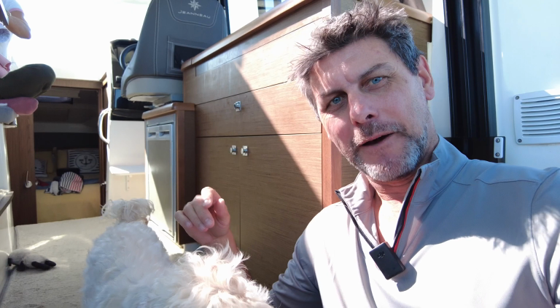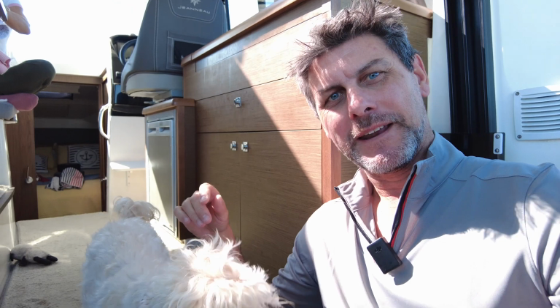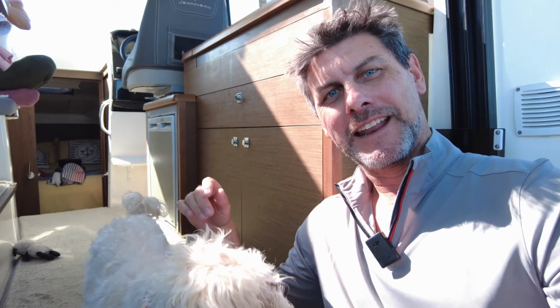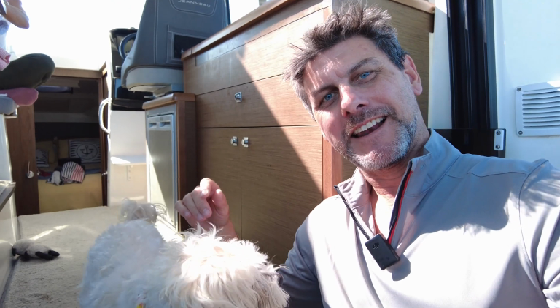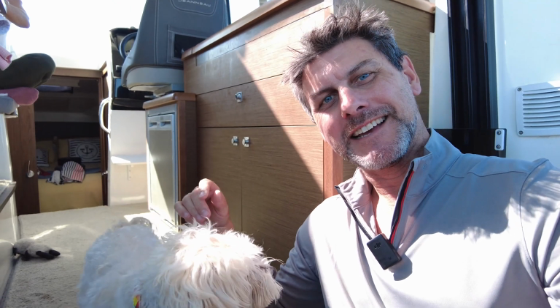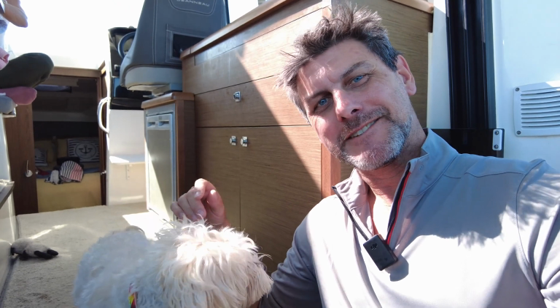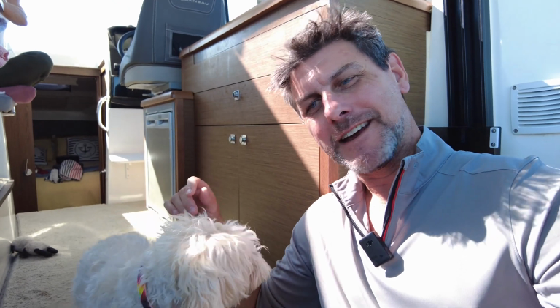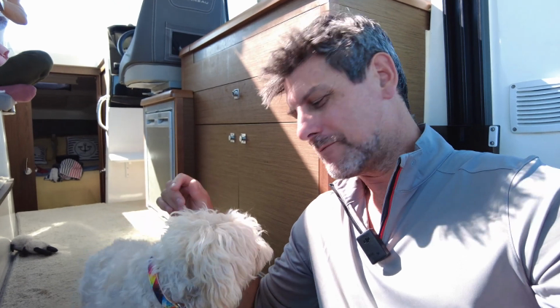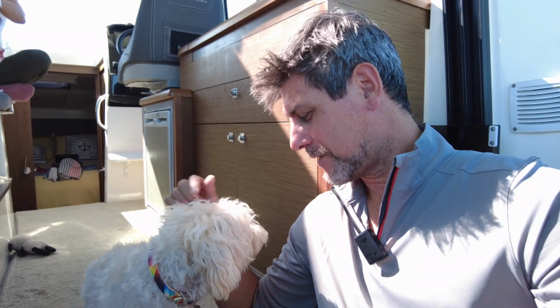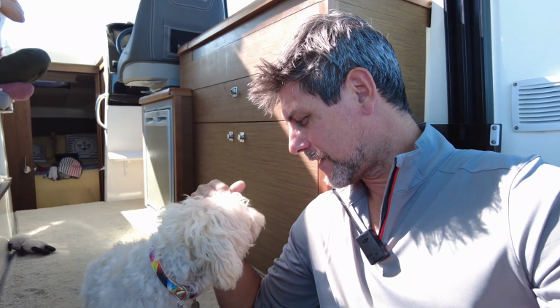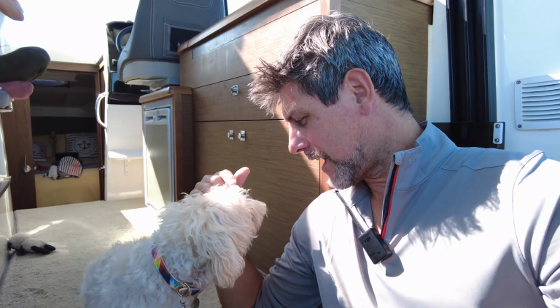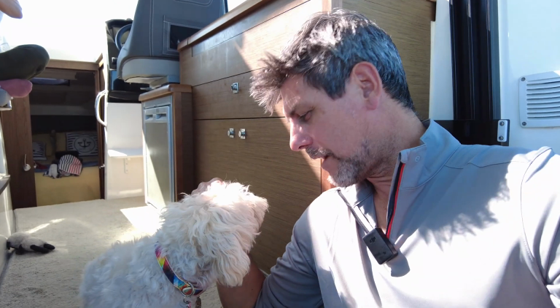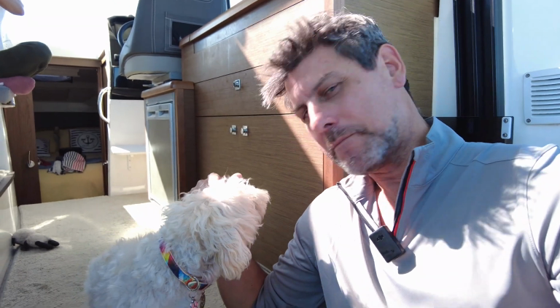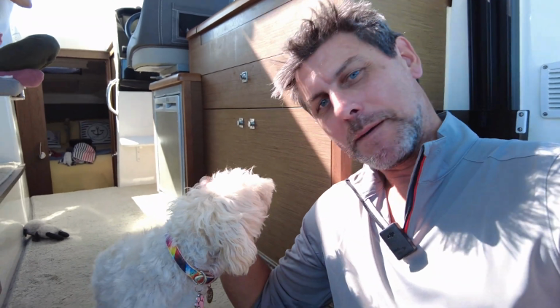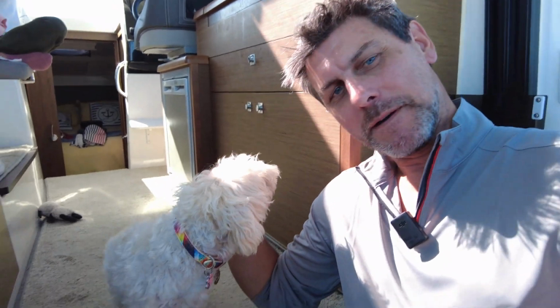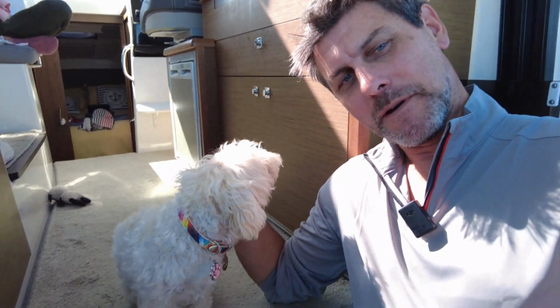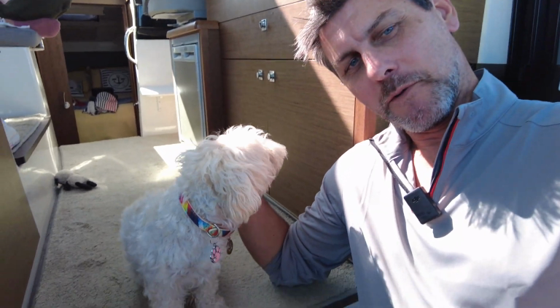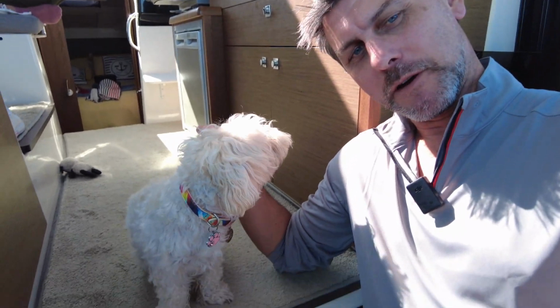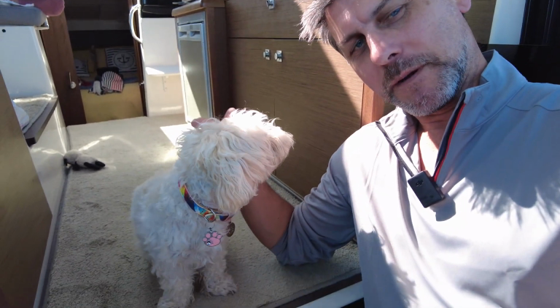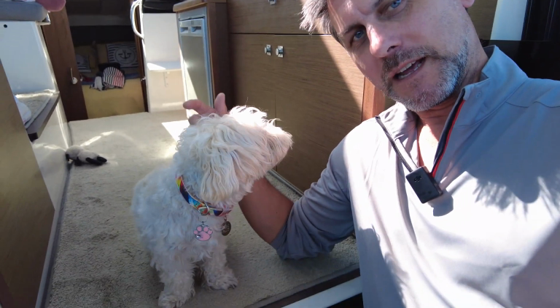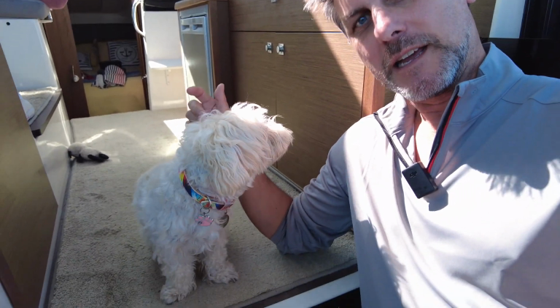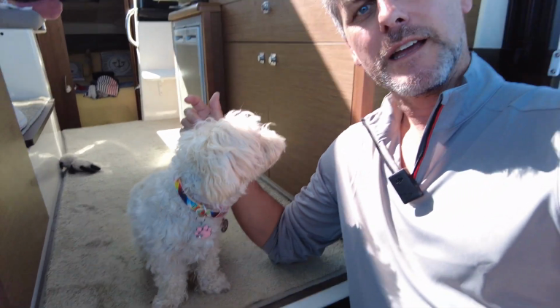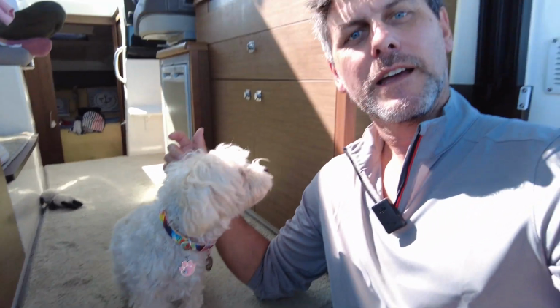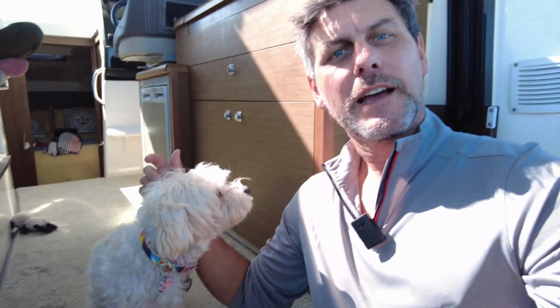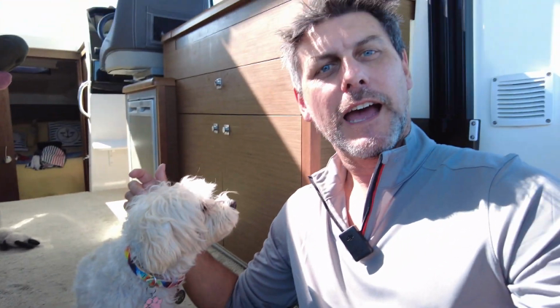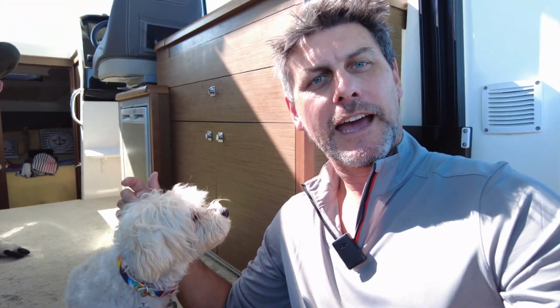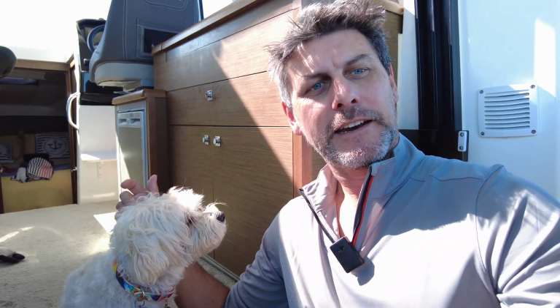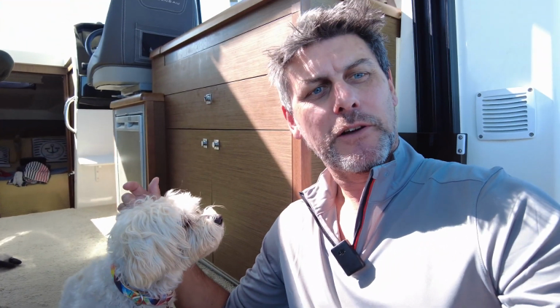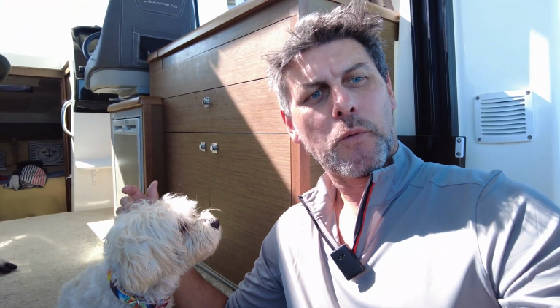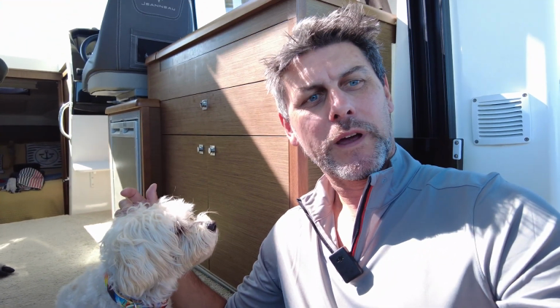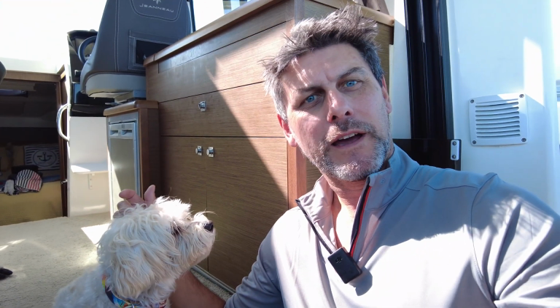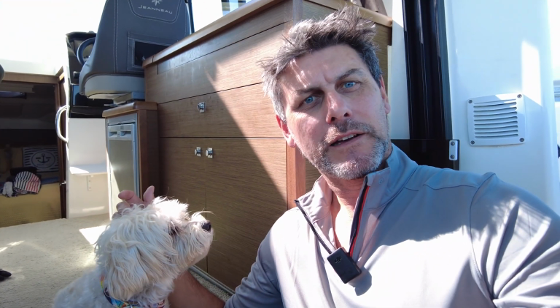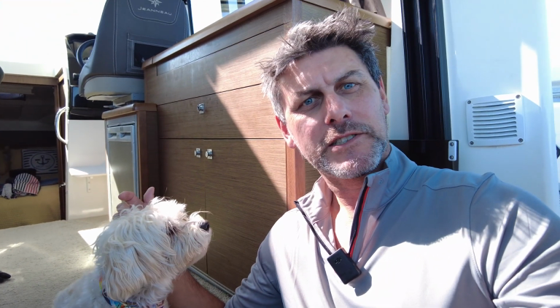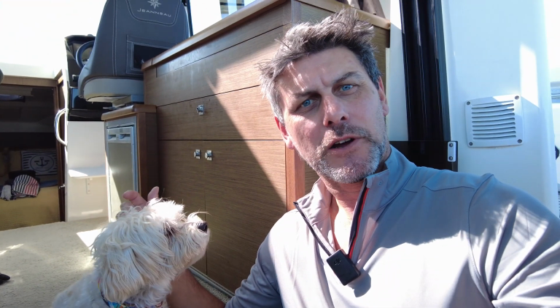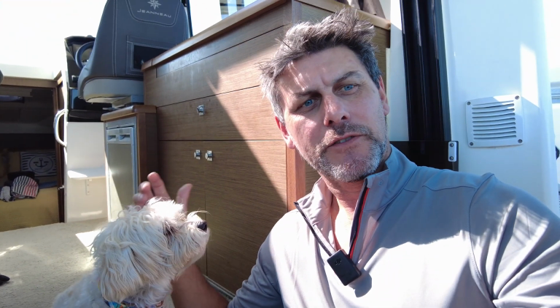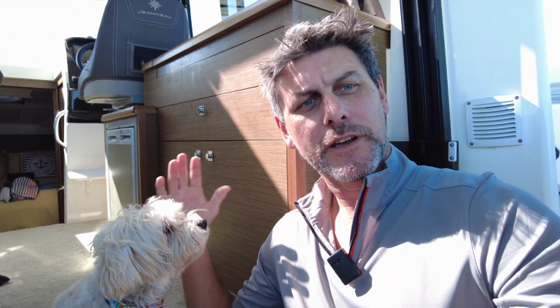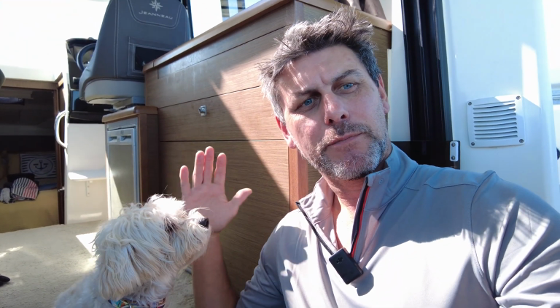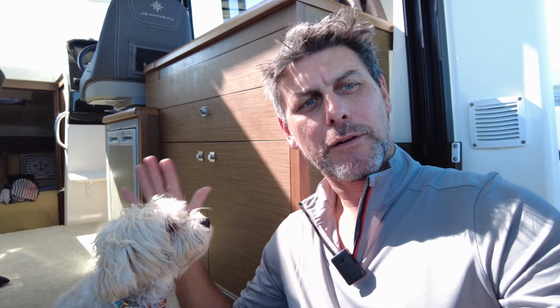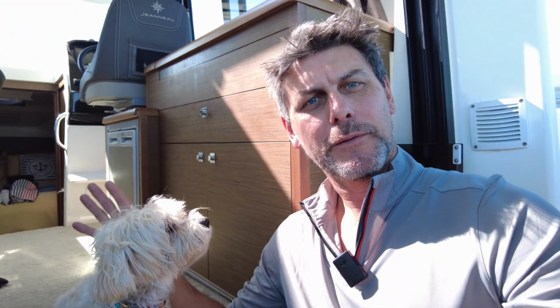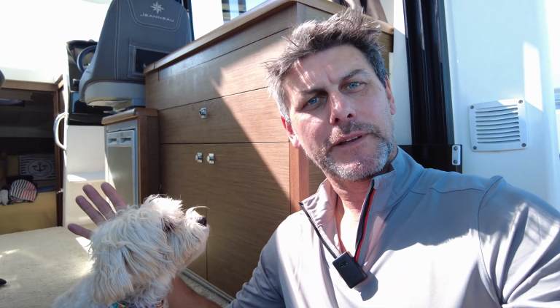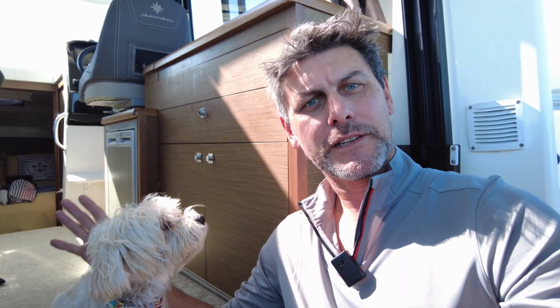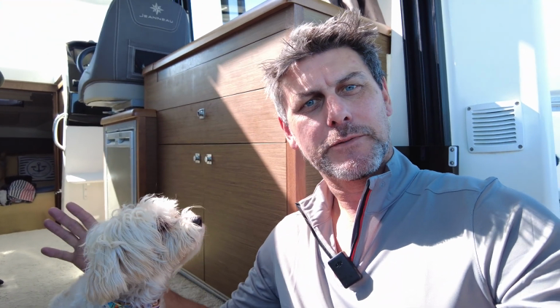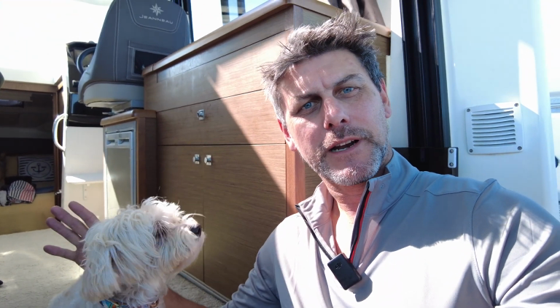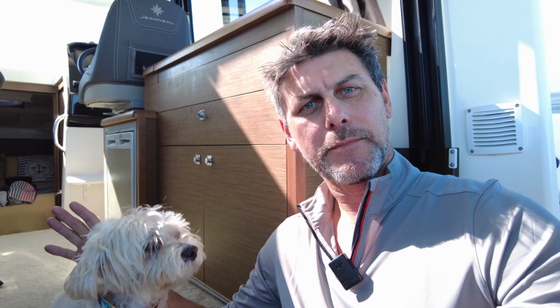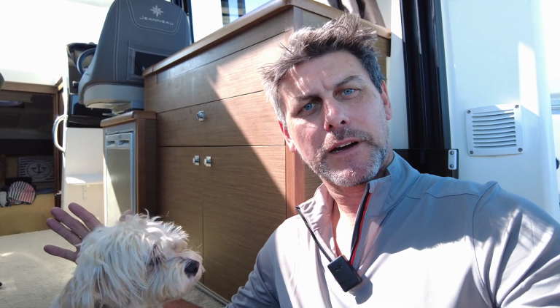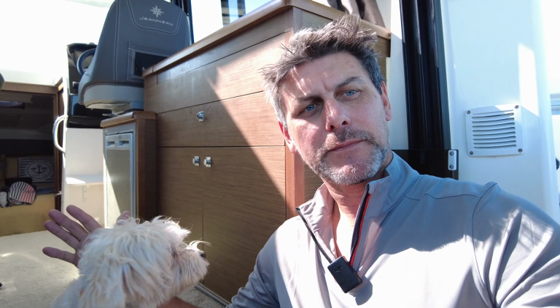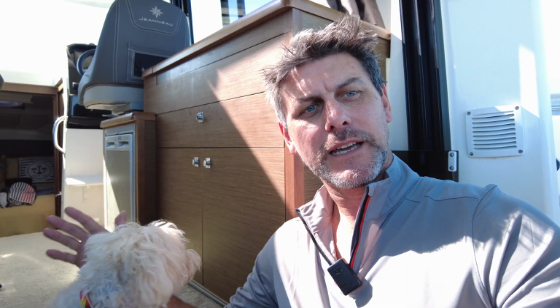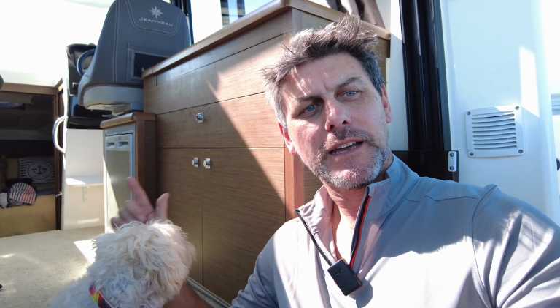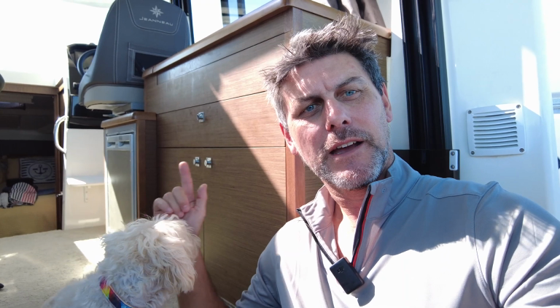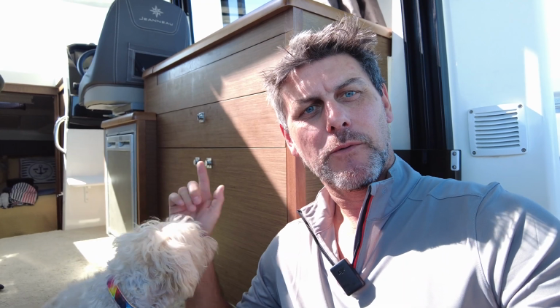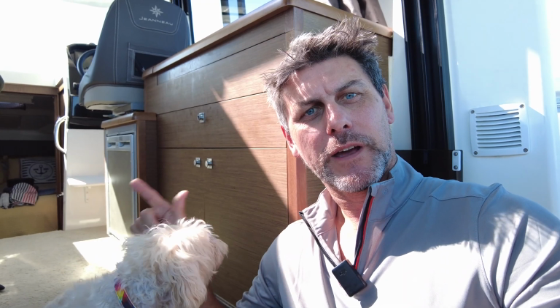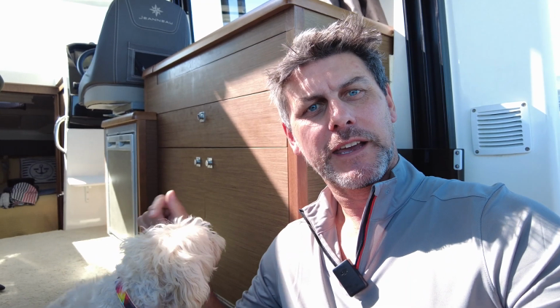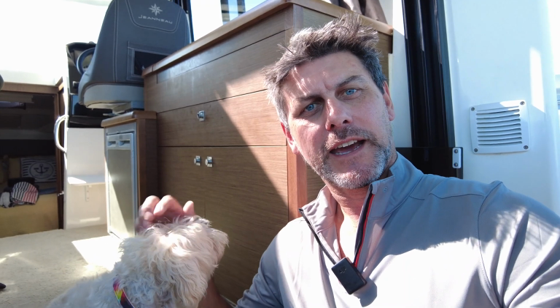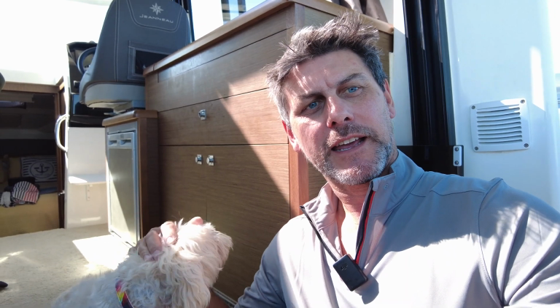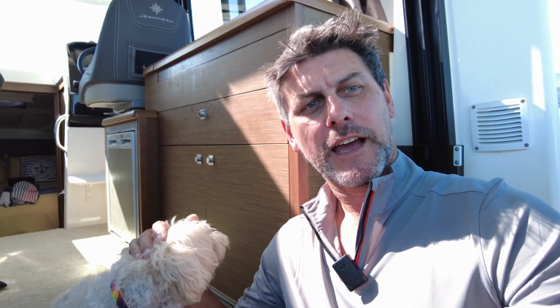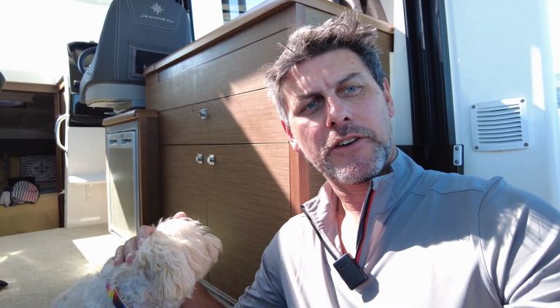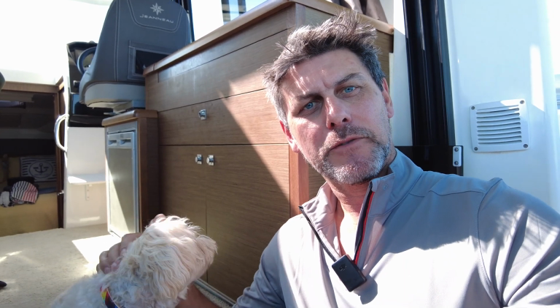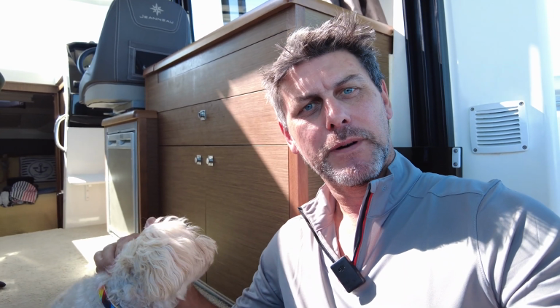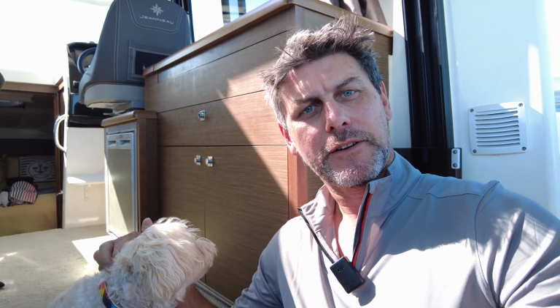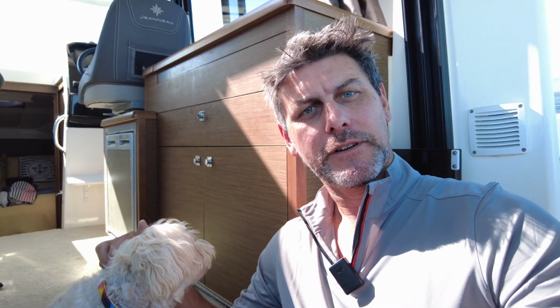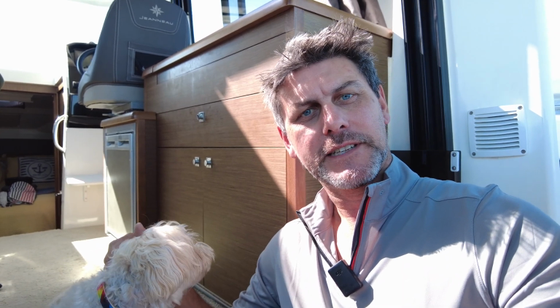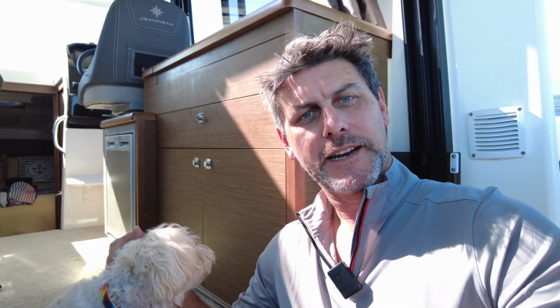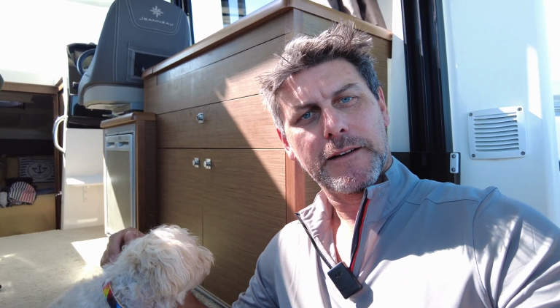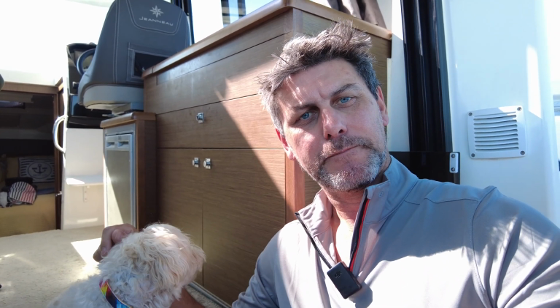I'm down in the lazarette with Pippa, my work buddy, and we are solving a problem that has really bugged me. We're getting a new battery set up.